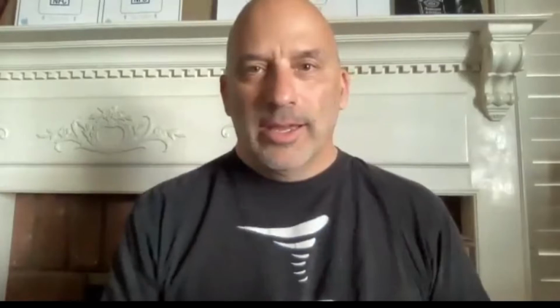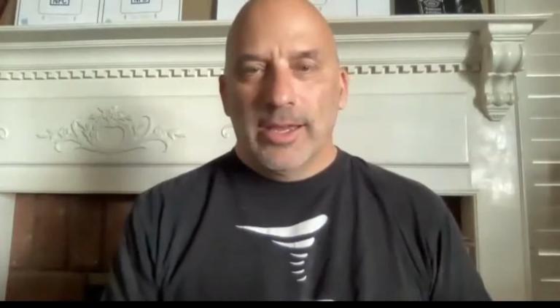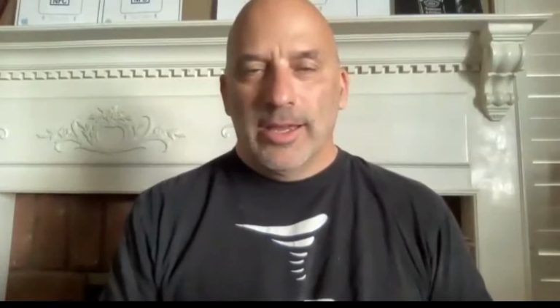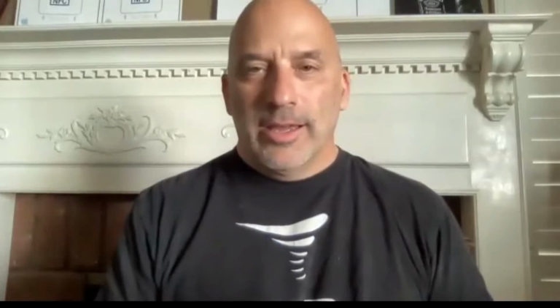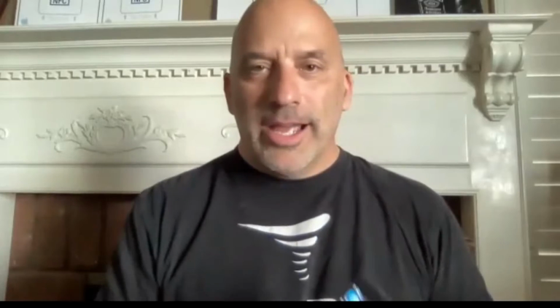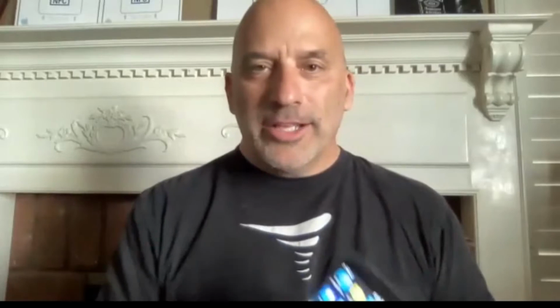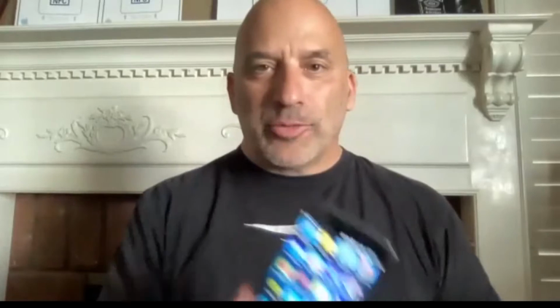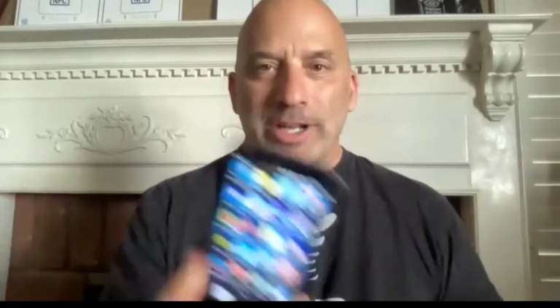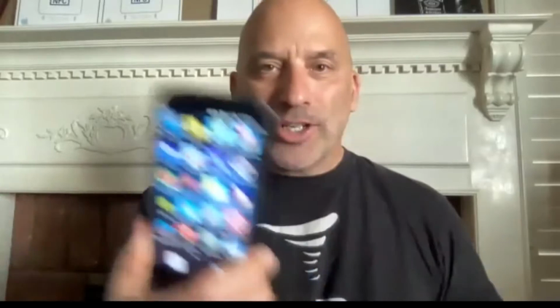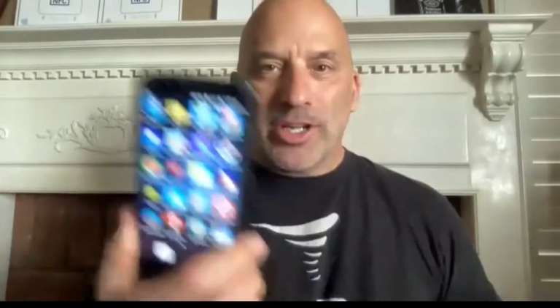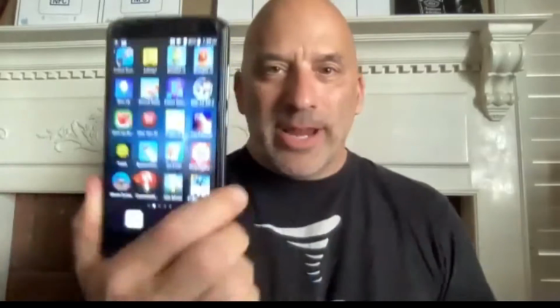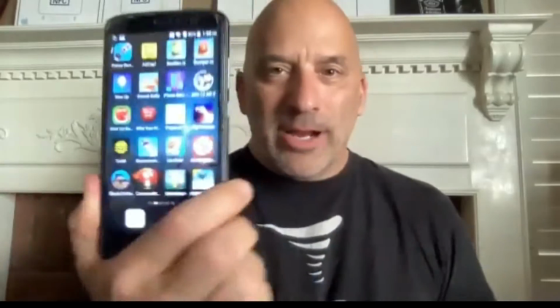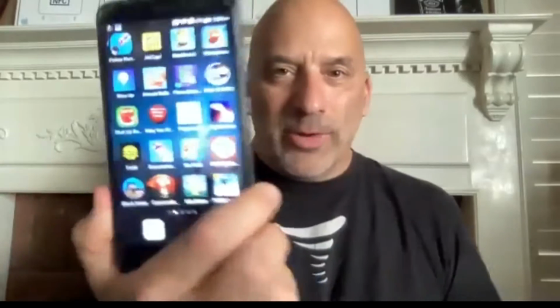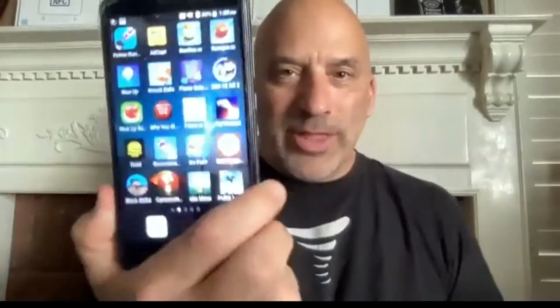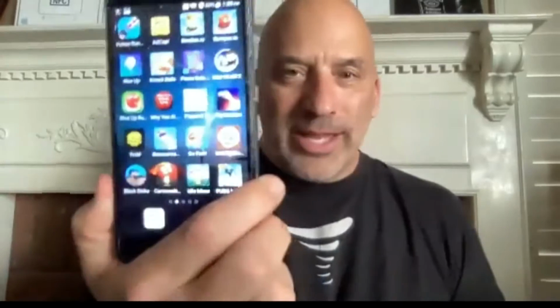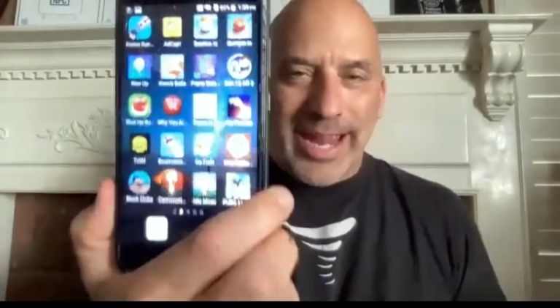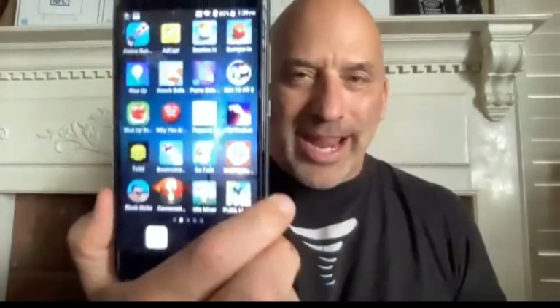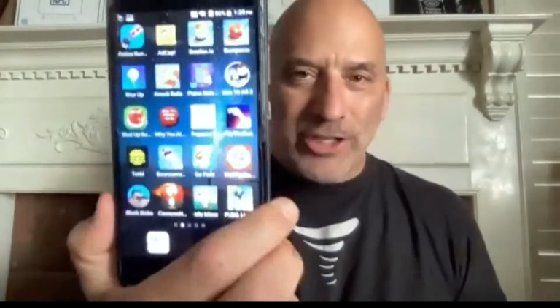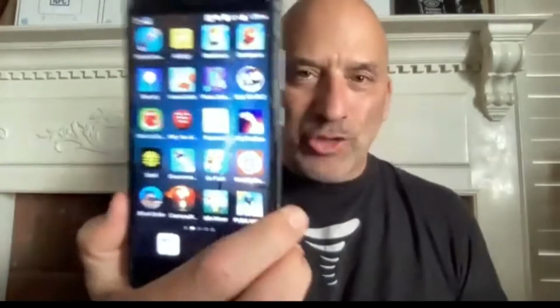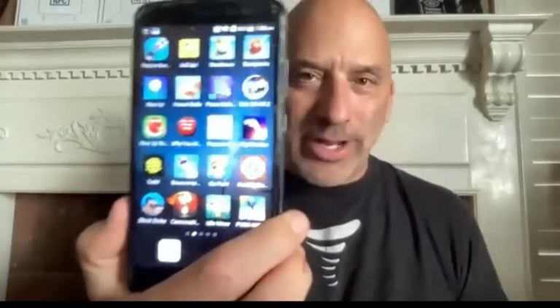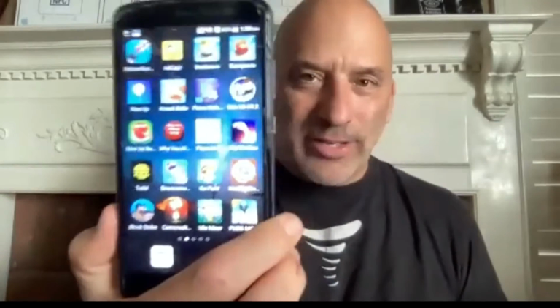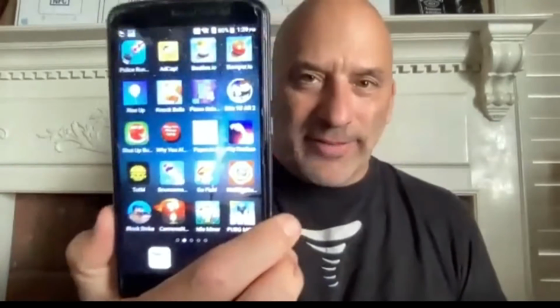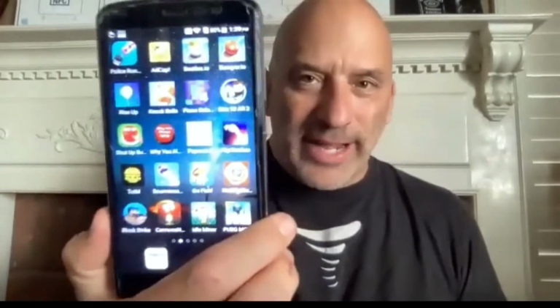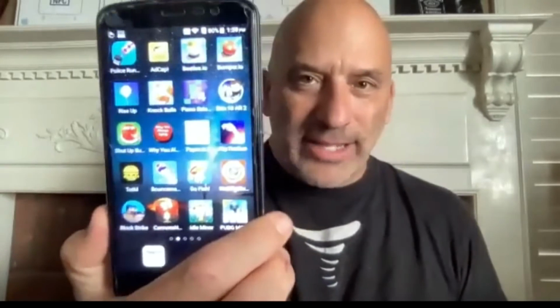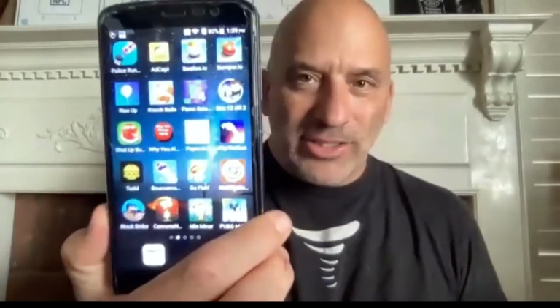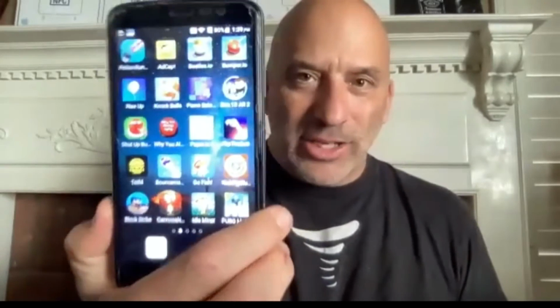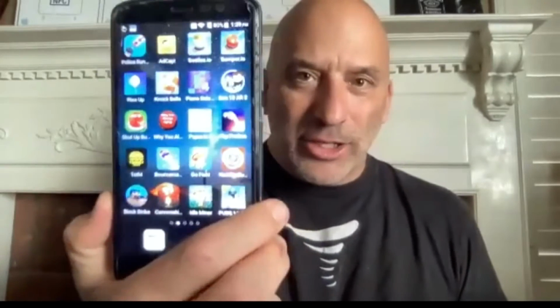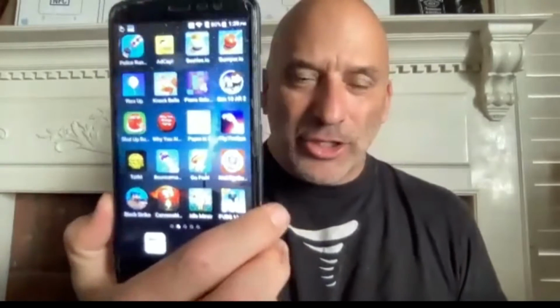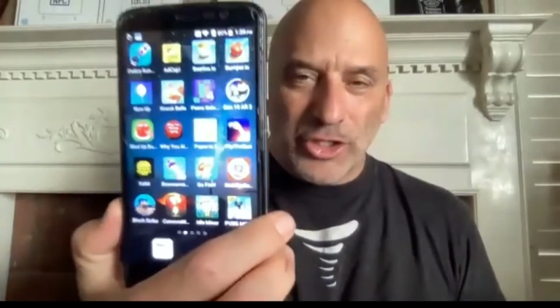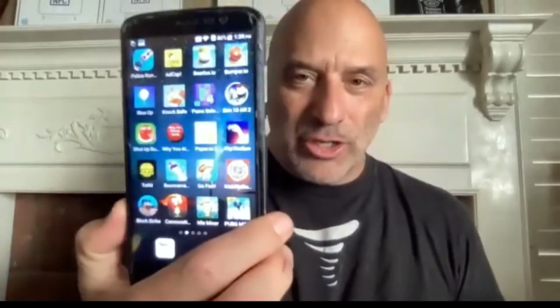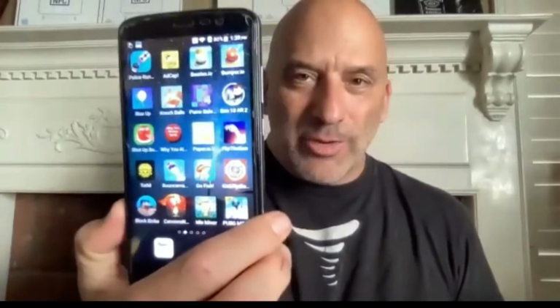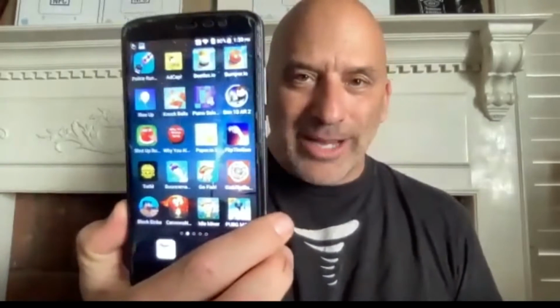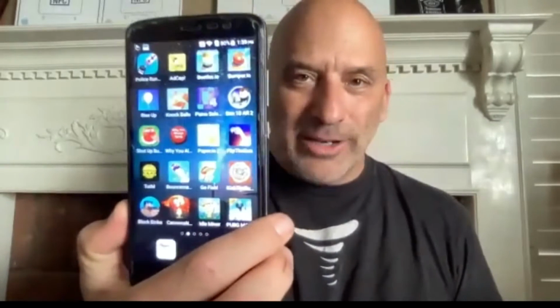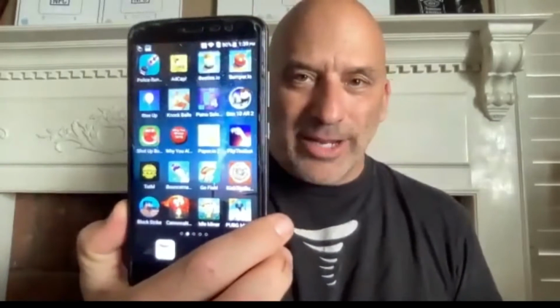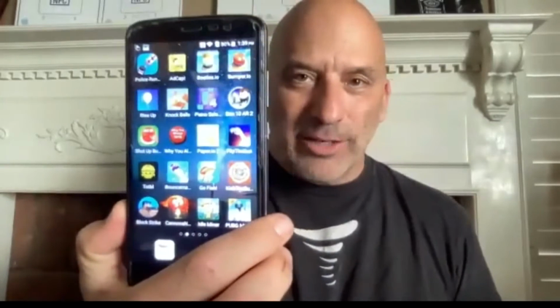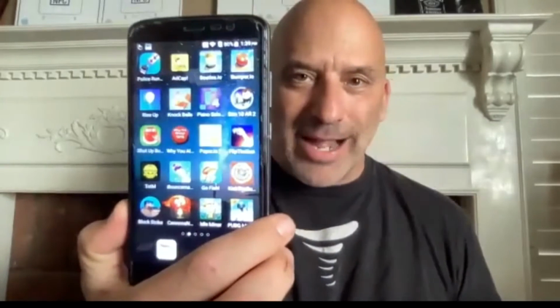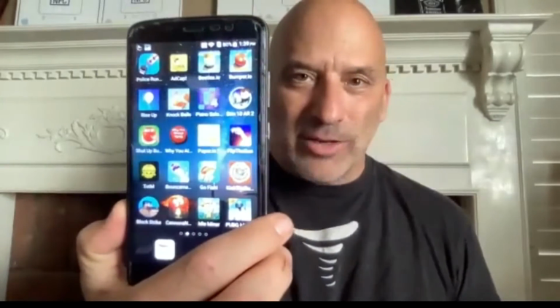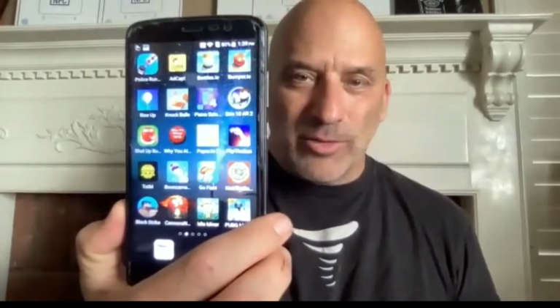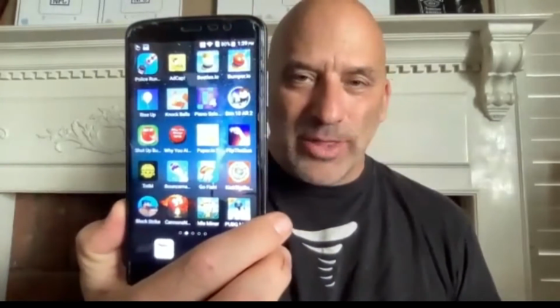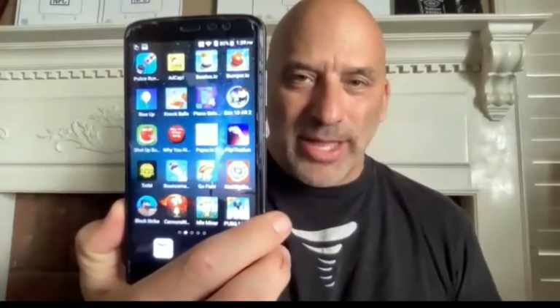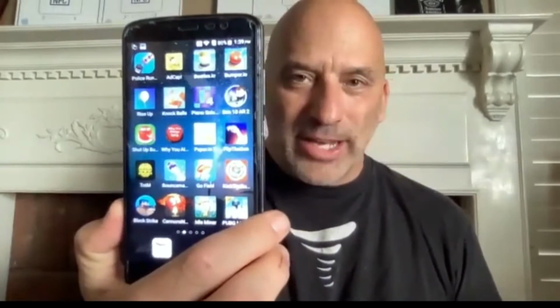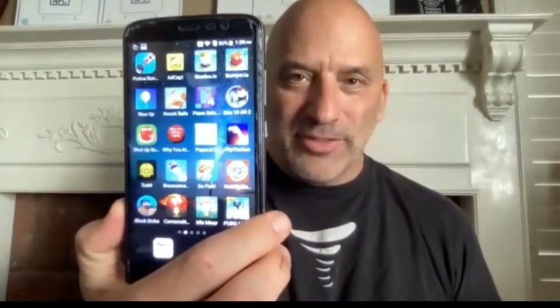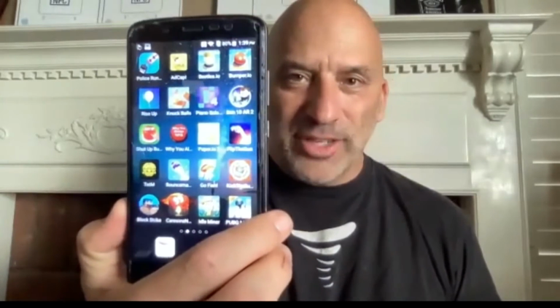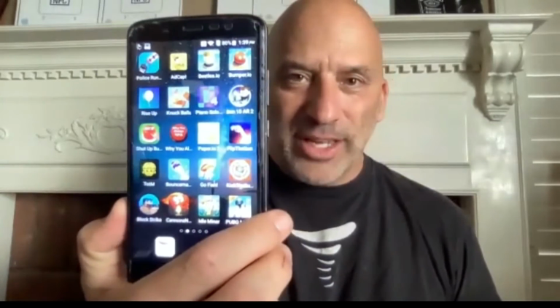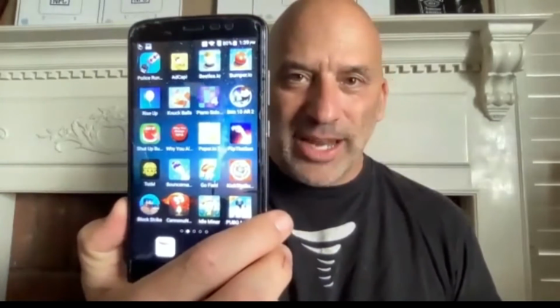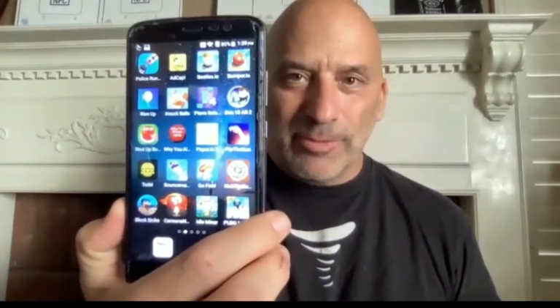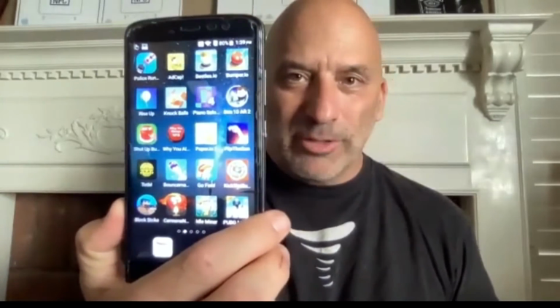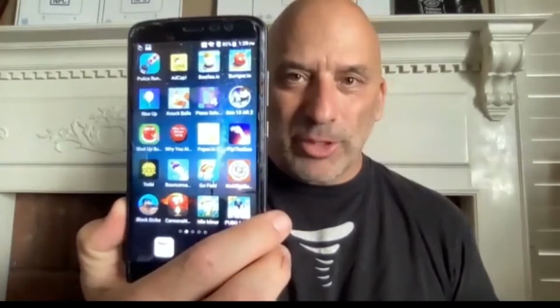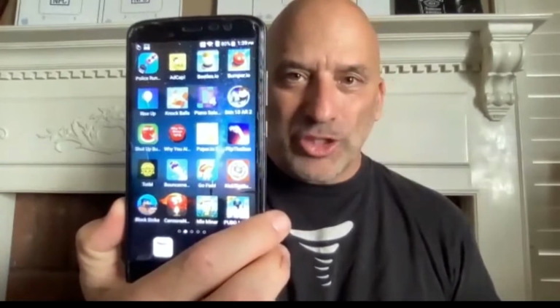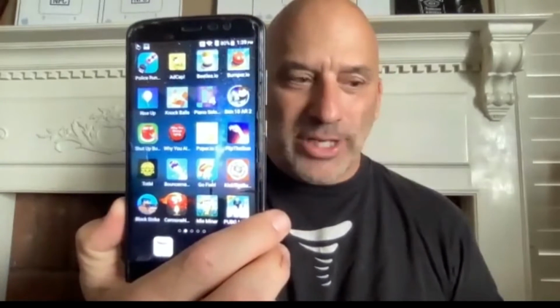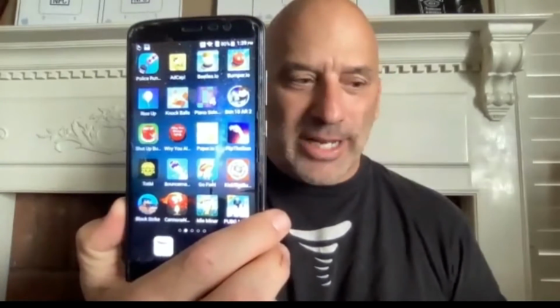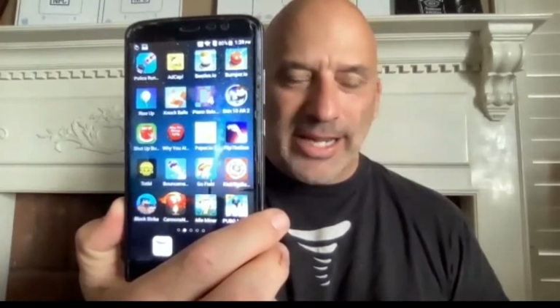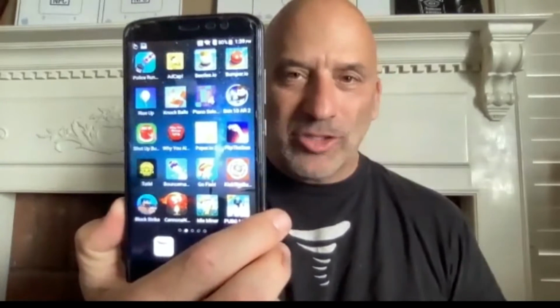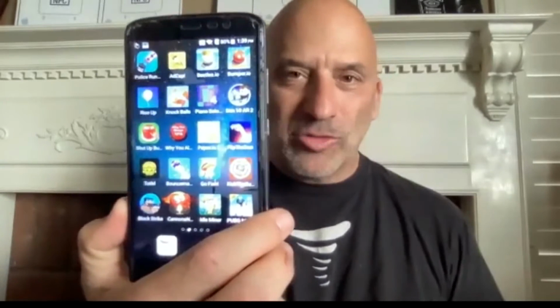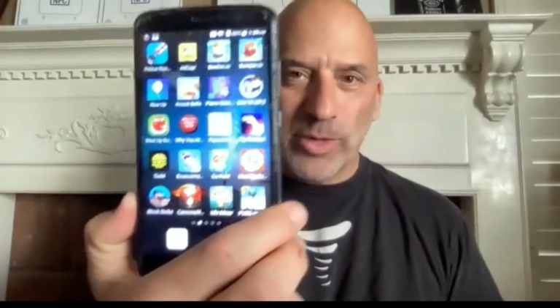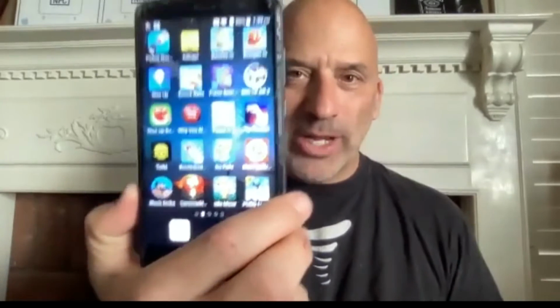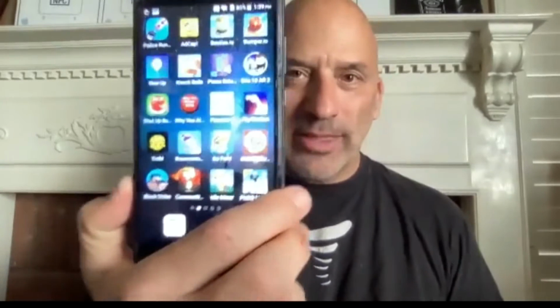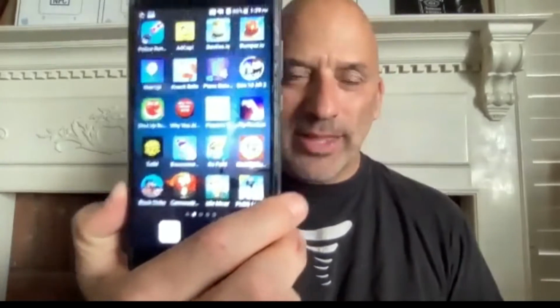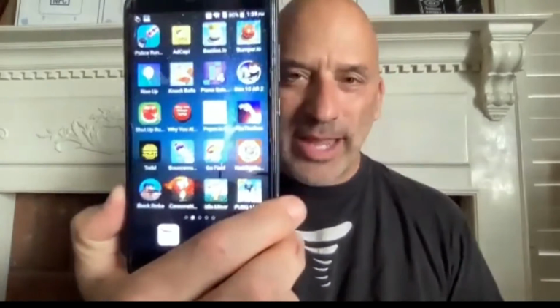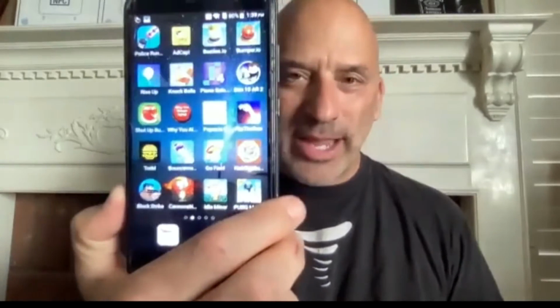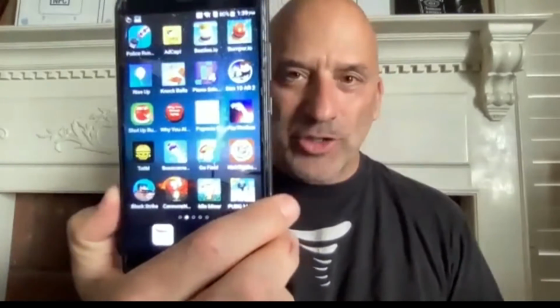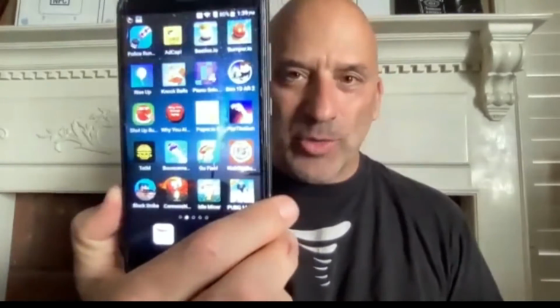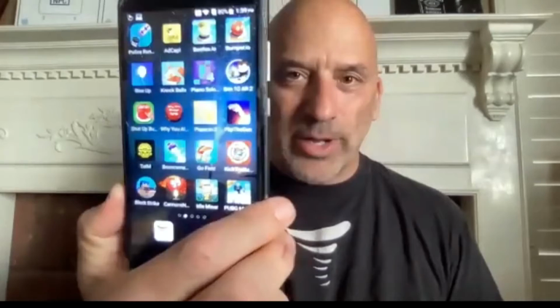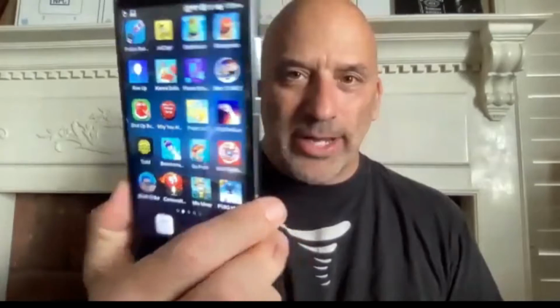Hey, it's Rich. I'm here with an Android device. I'm going to show you how to interact with NFC-enabled merchandise with Android.